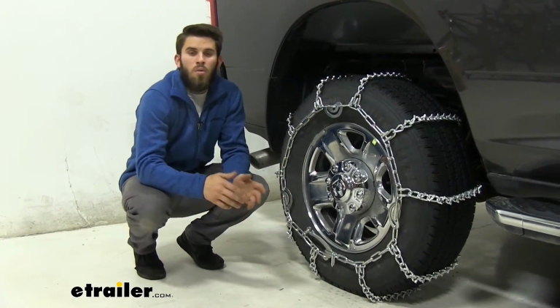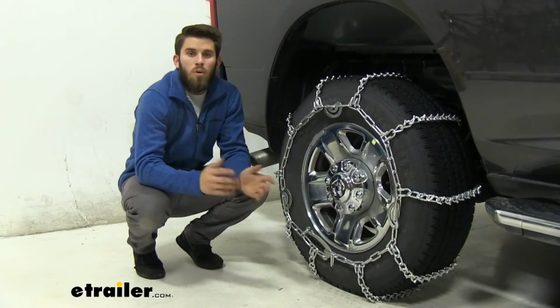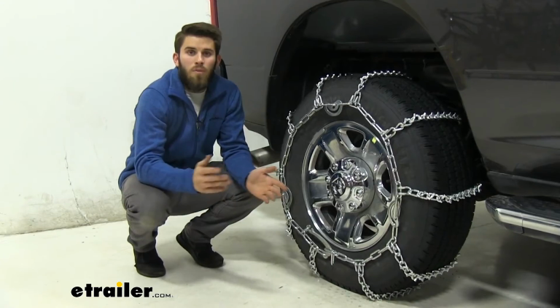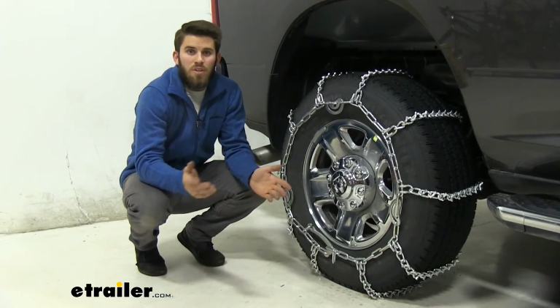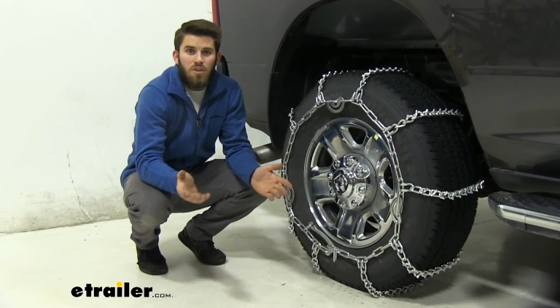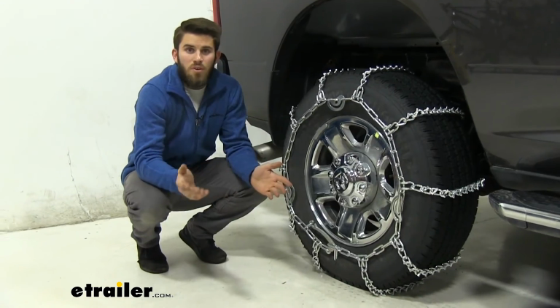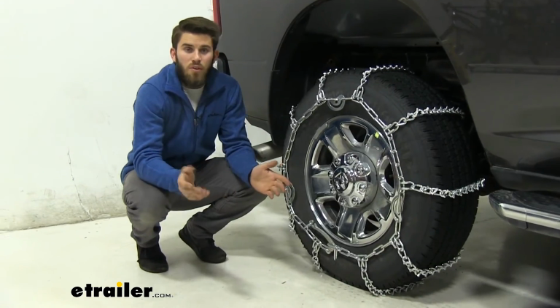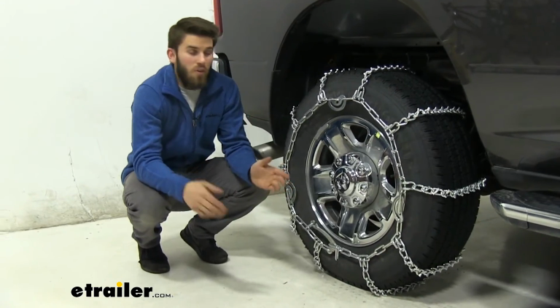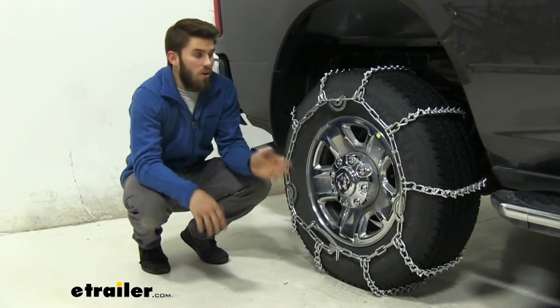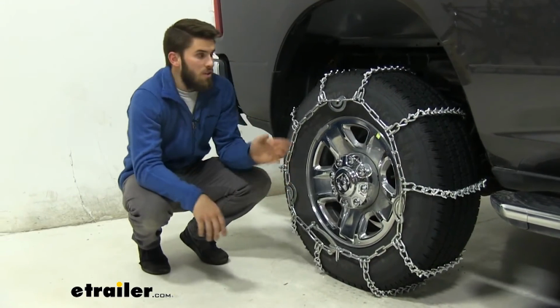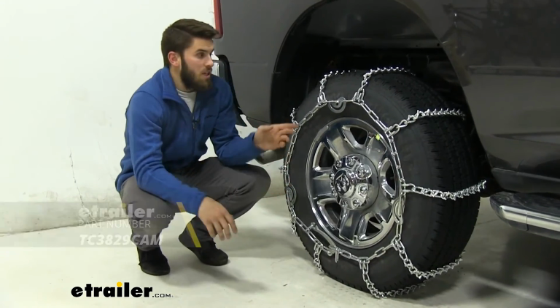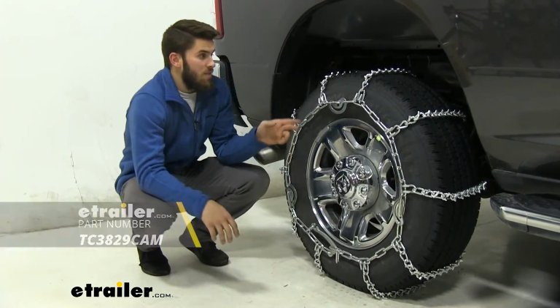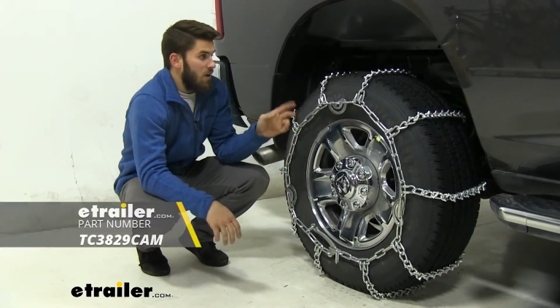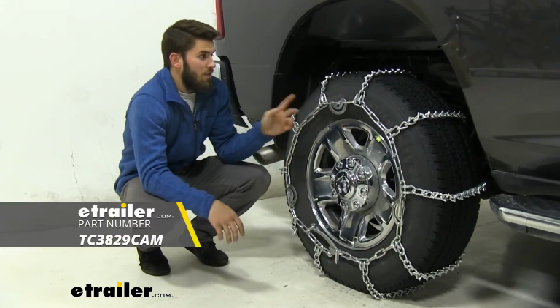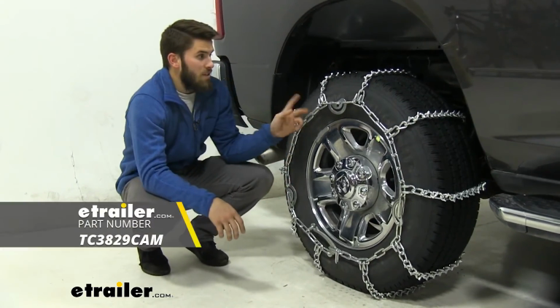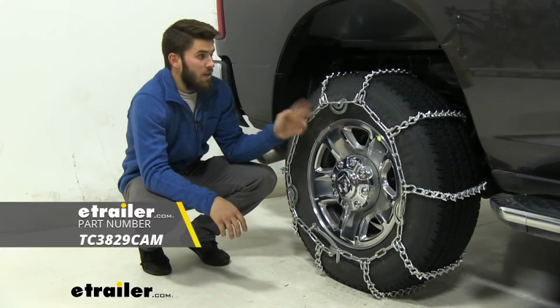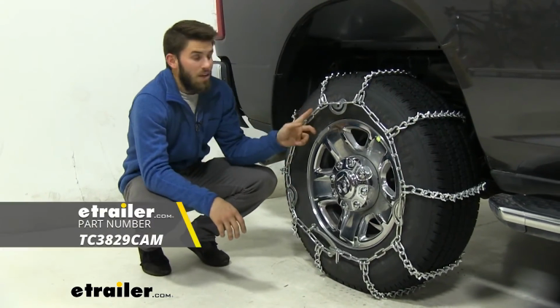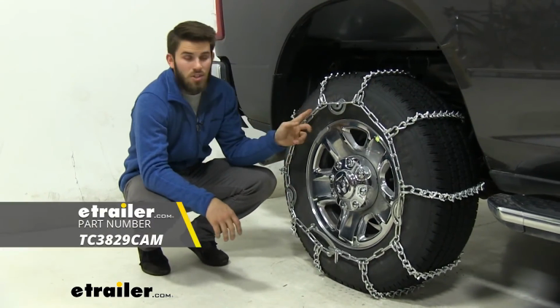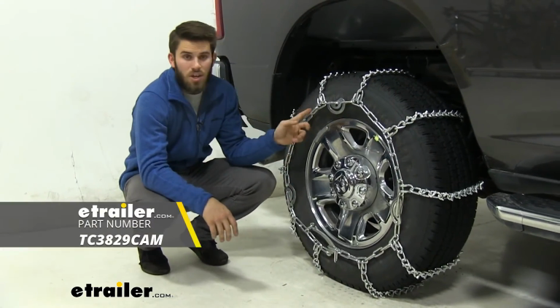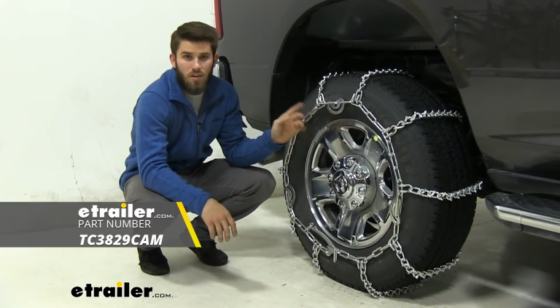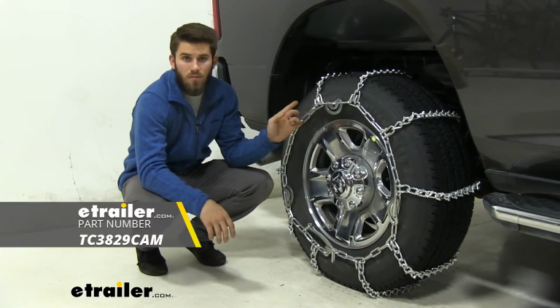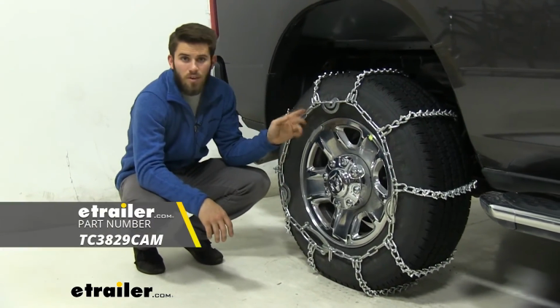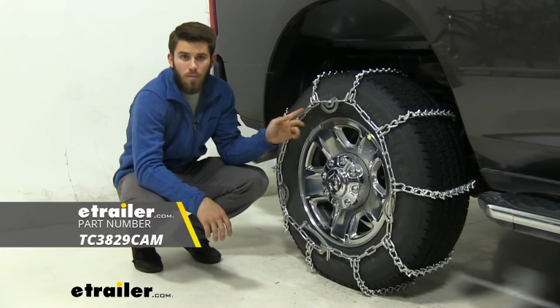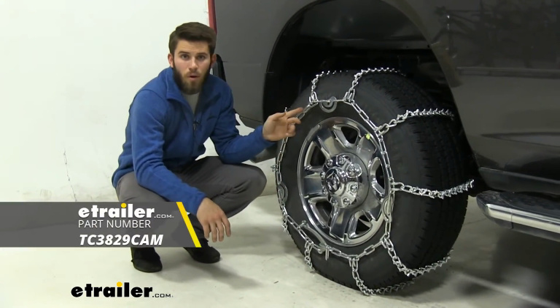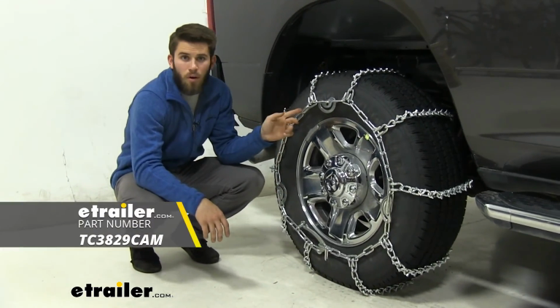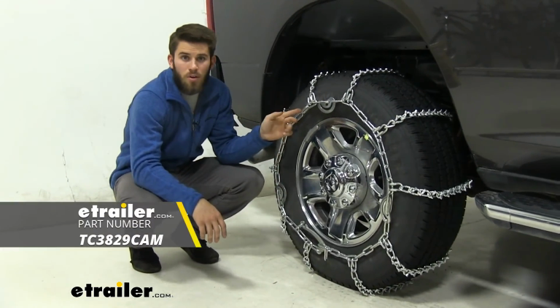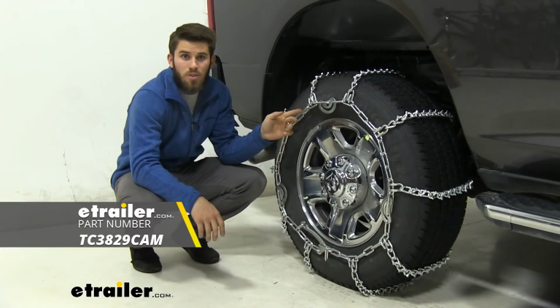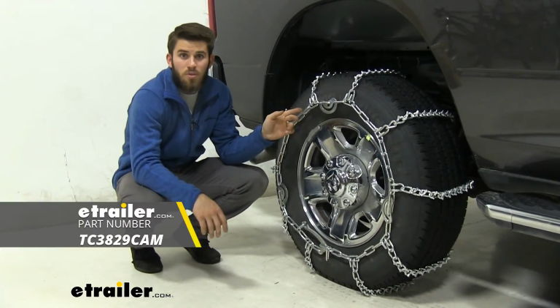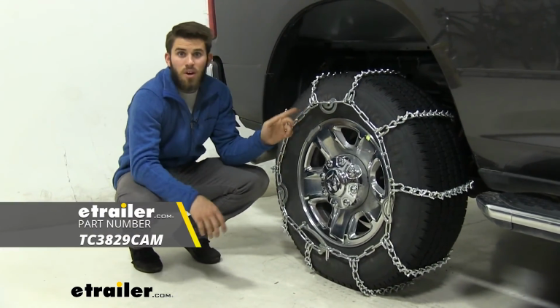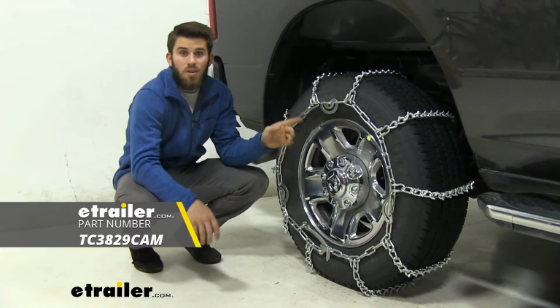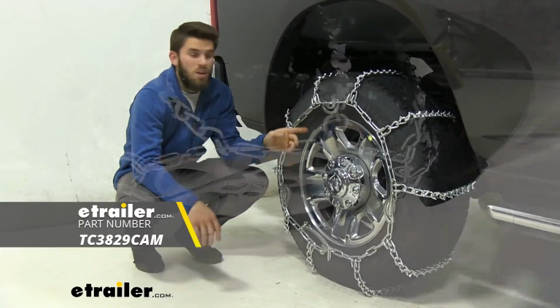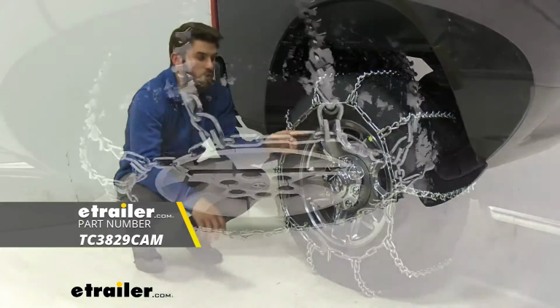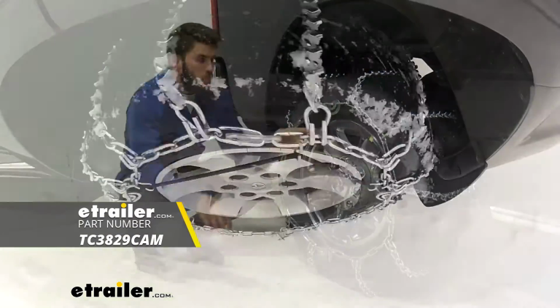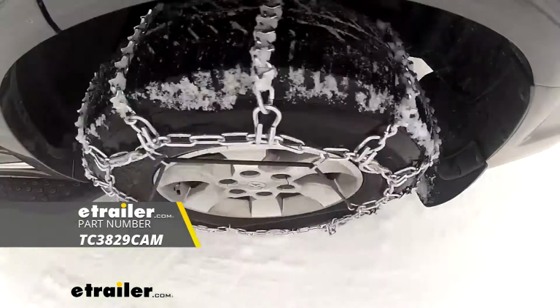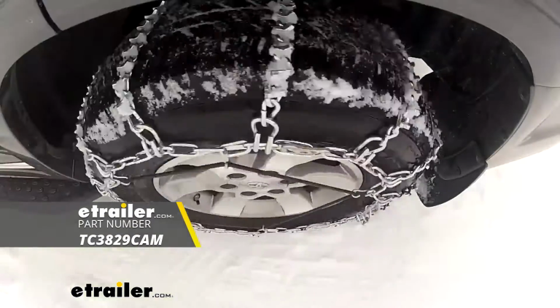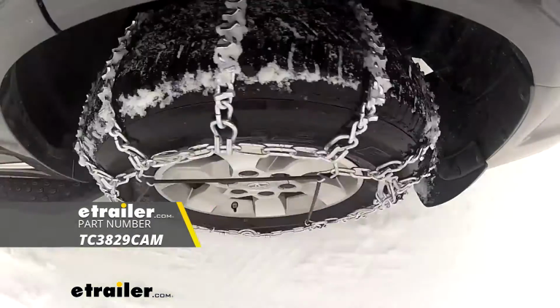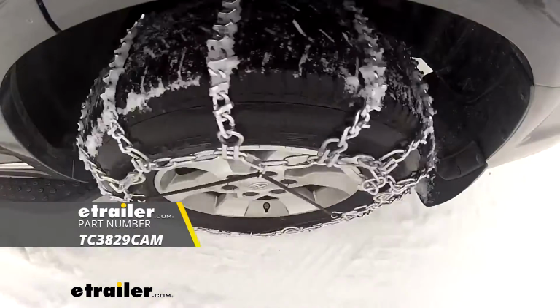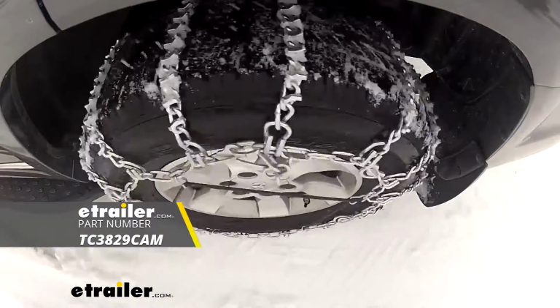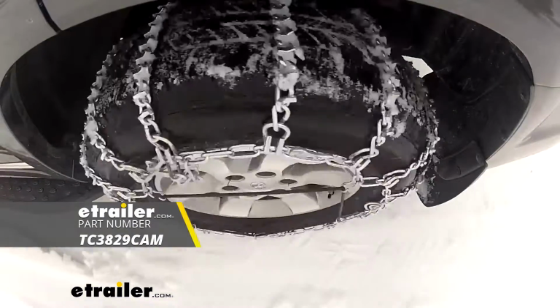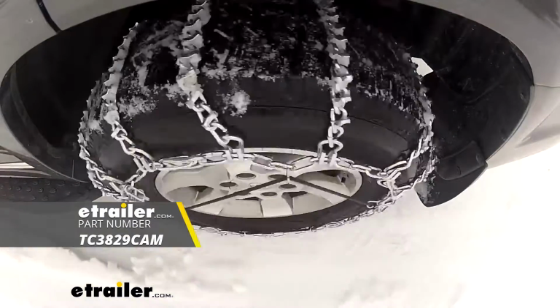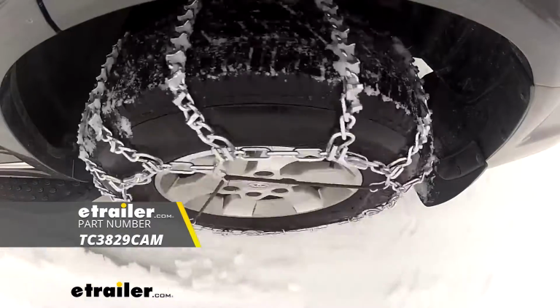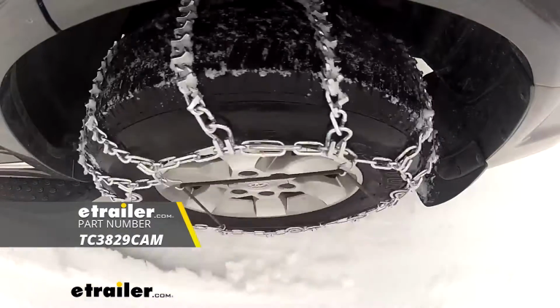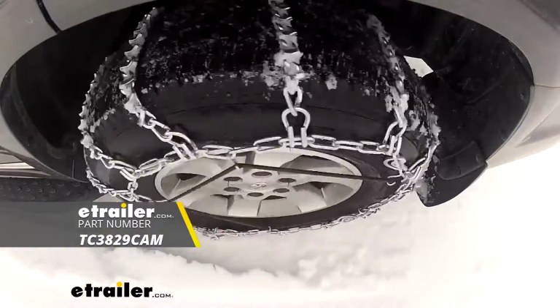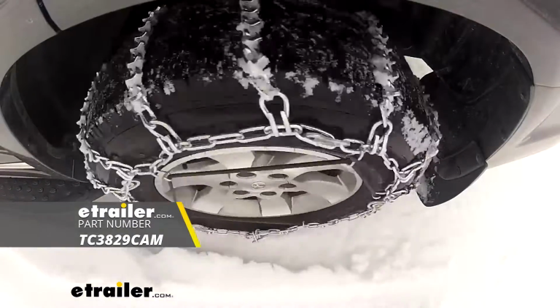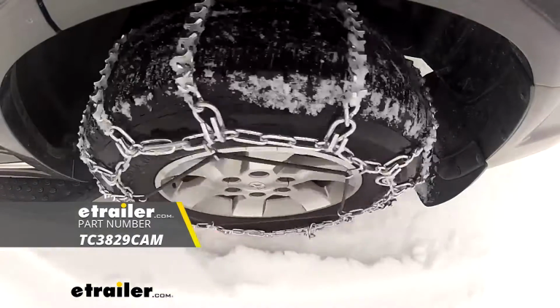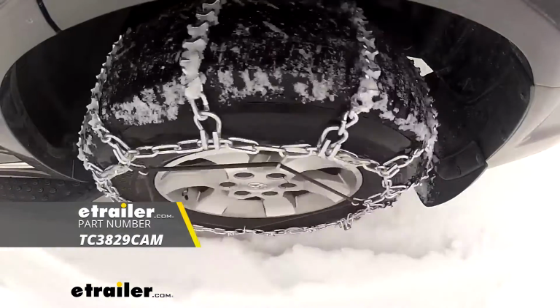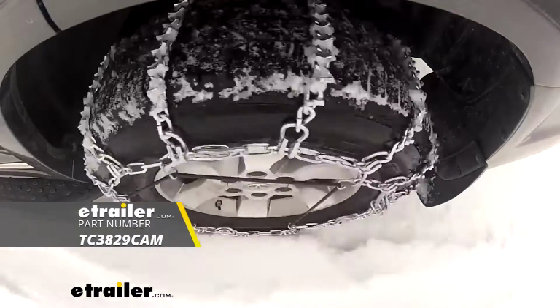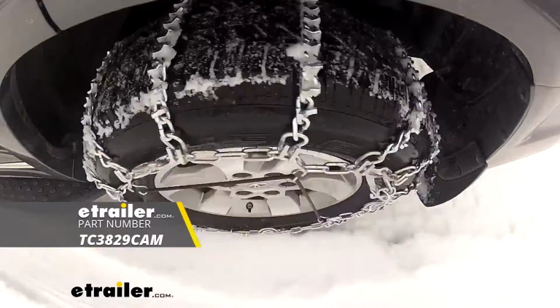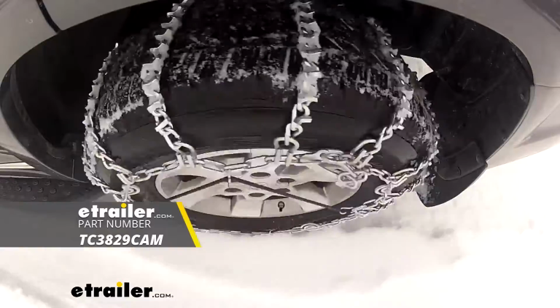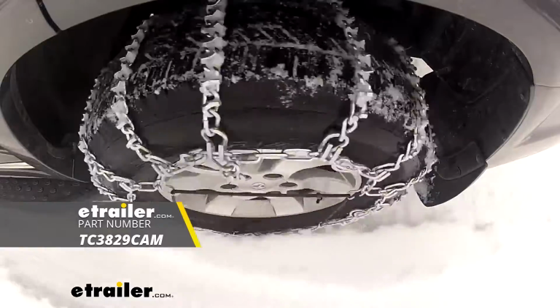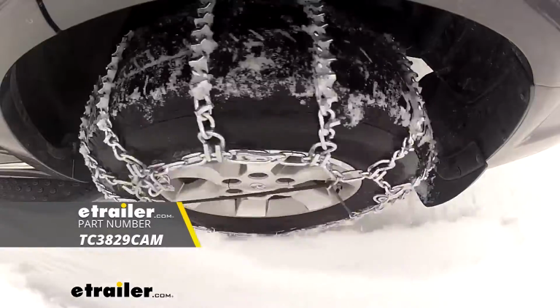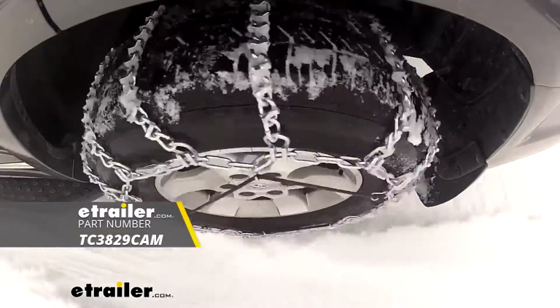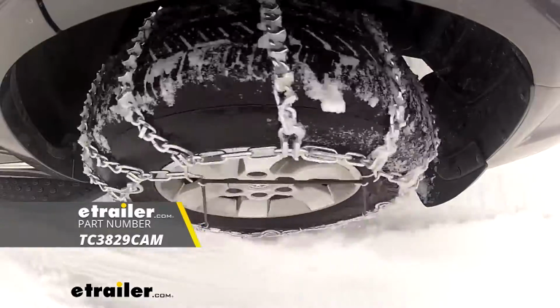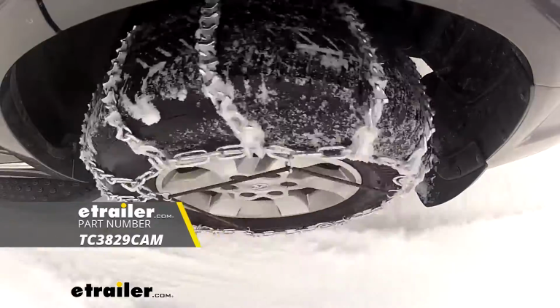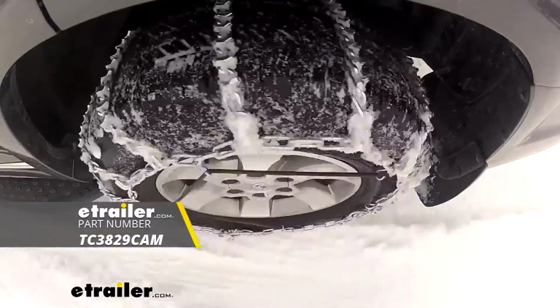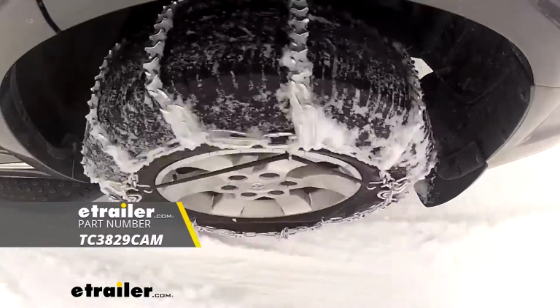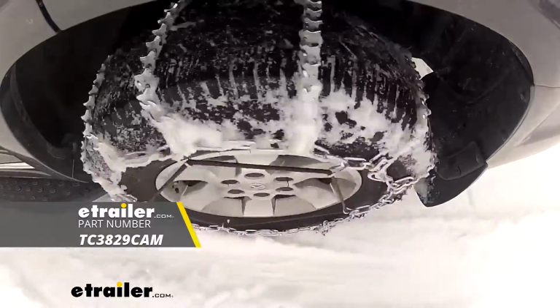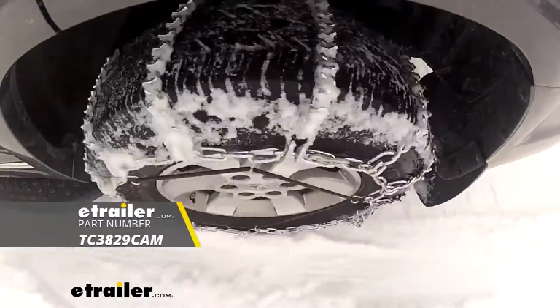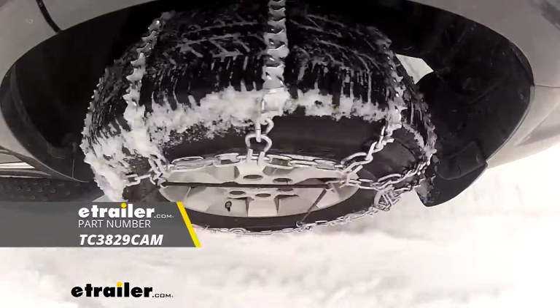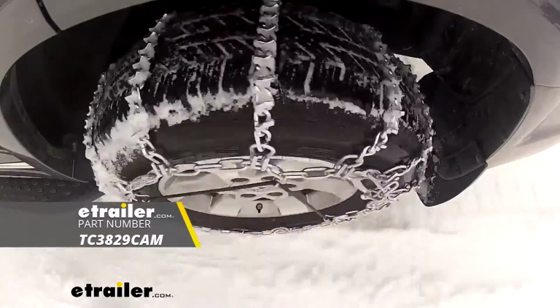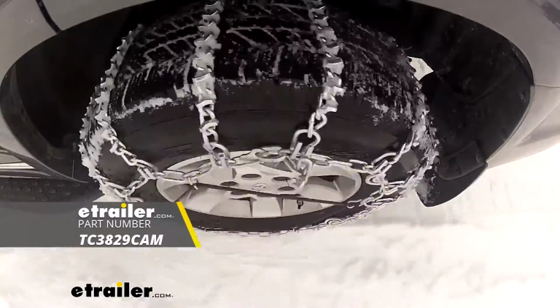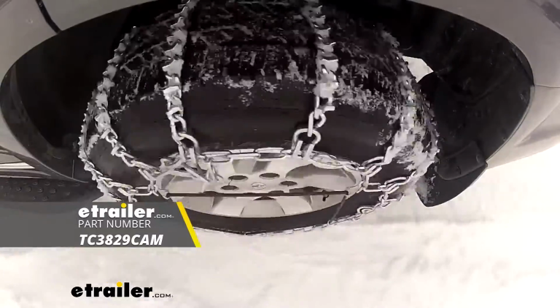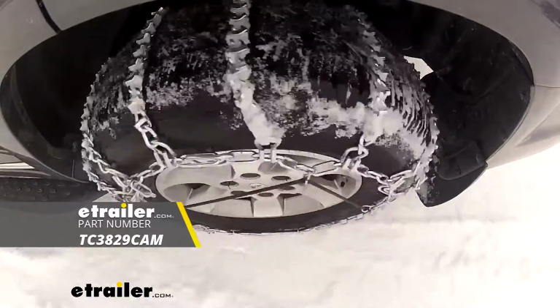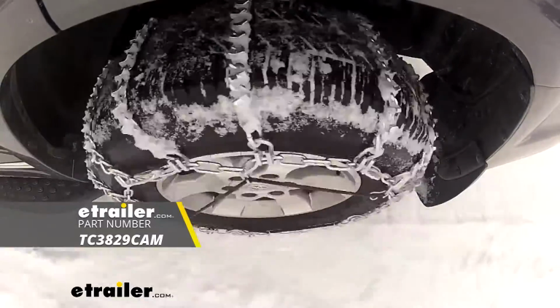That's going to do it for our test fit of the Titan Chain V-Bar Snow Tire Chains with cam tighteners on our 2019 Ram 2500.